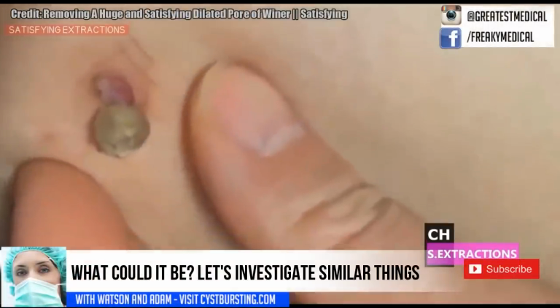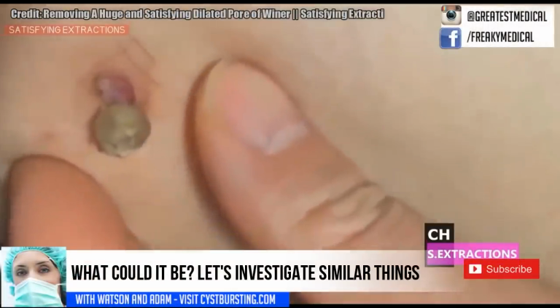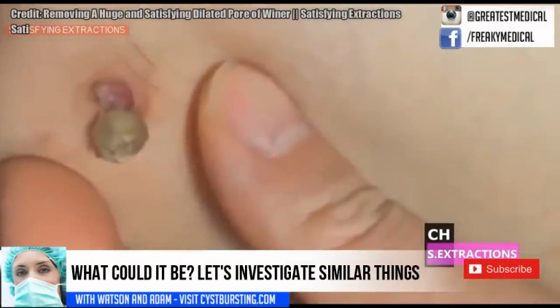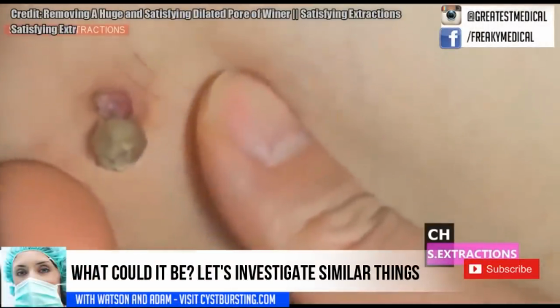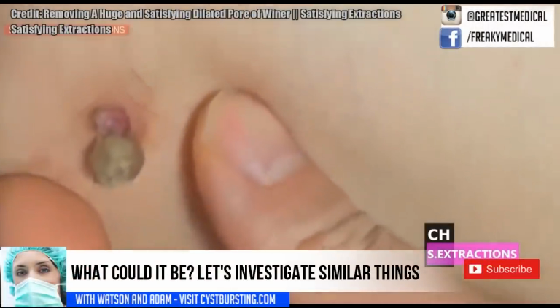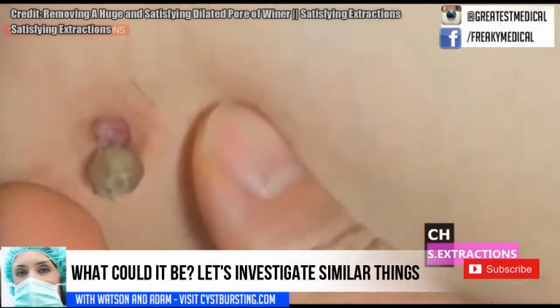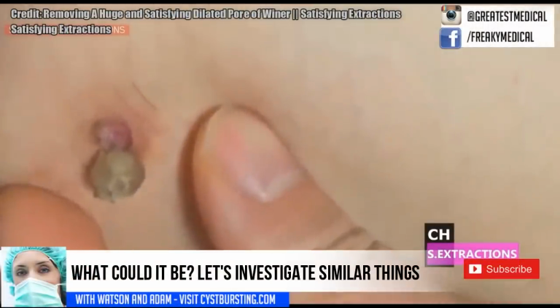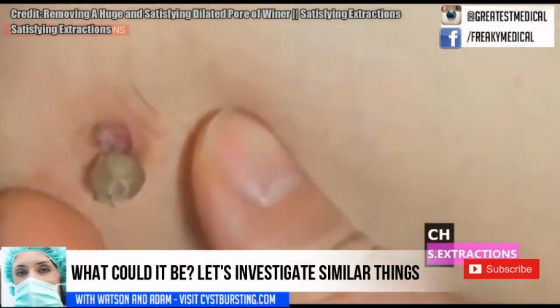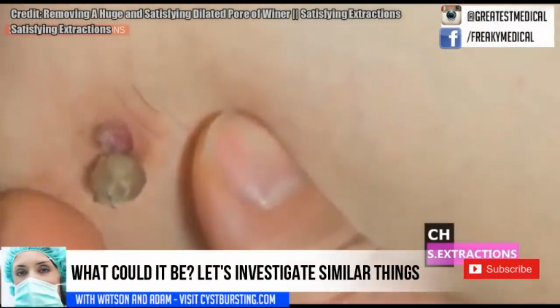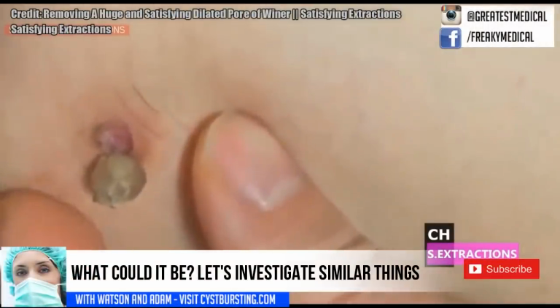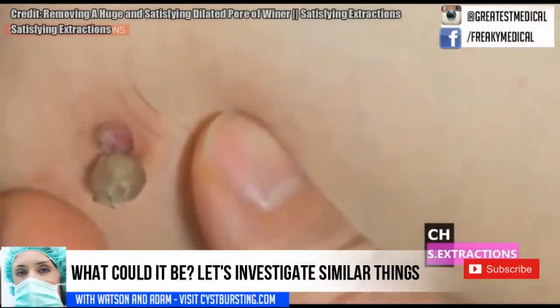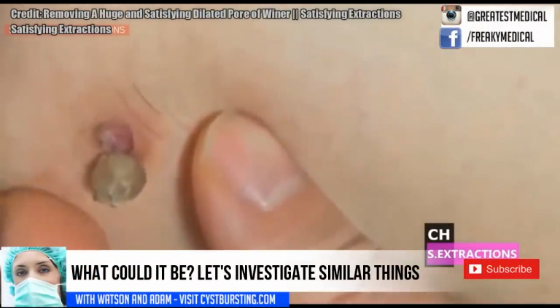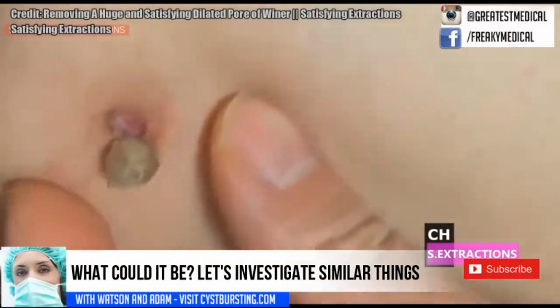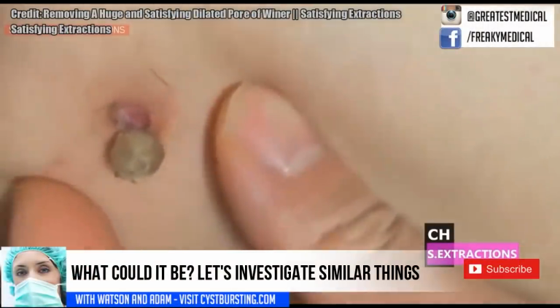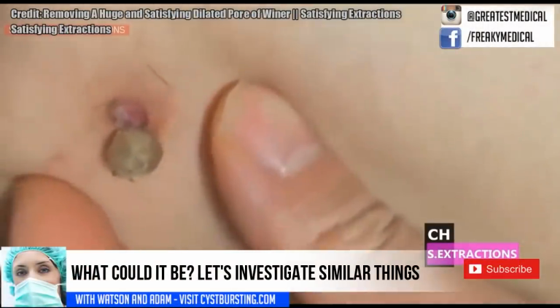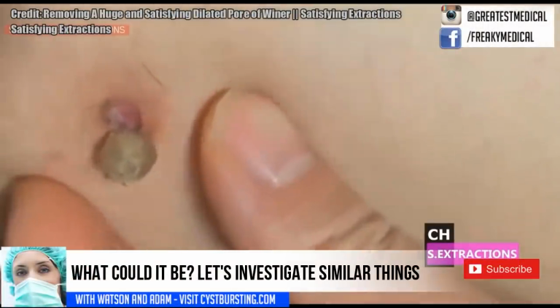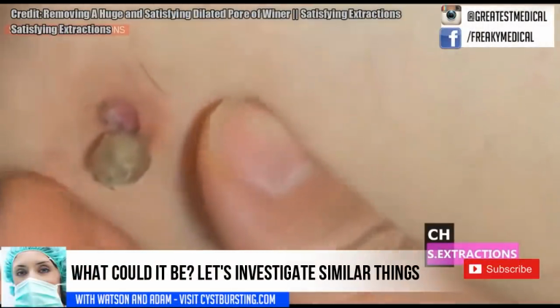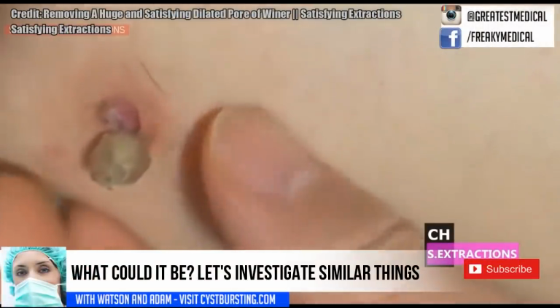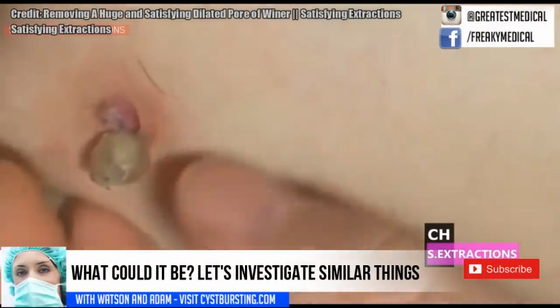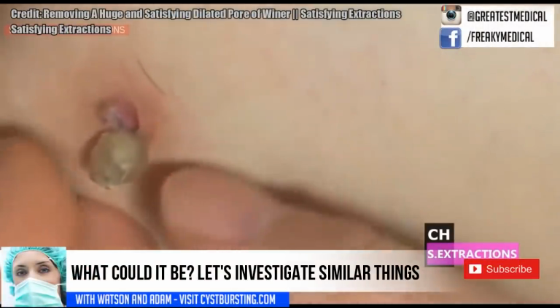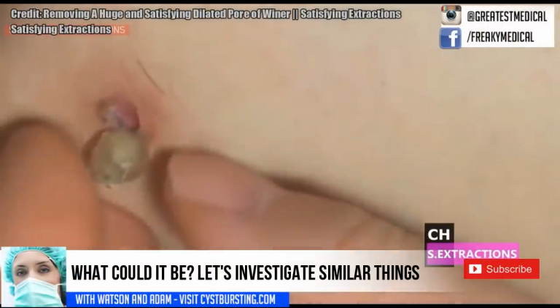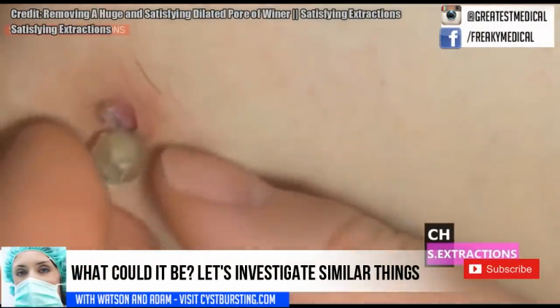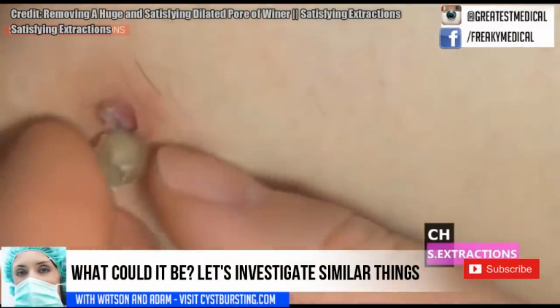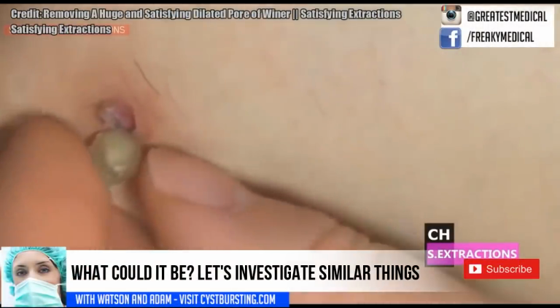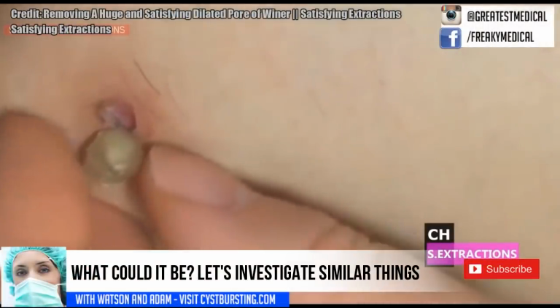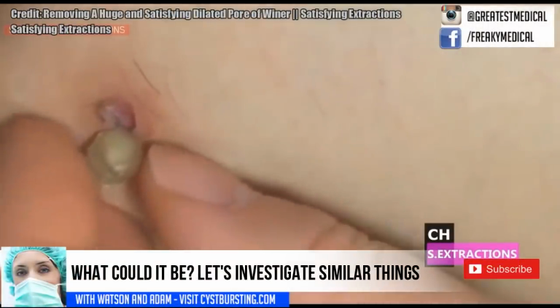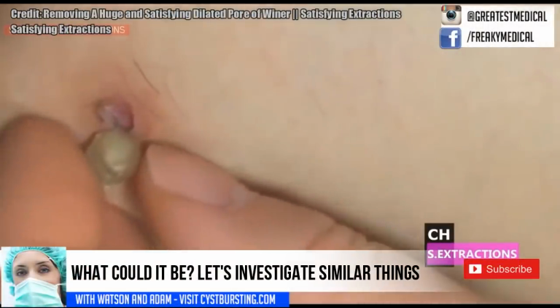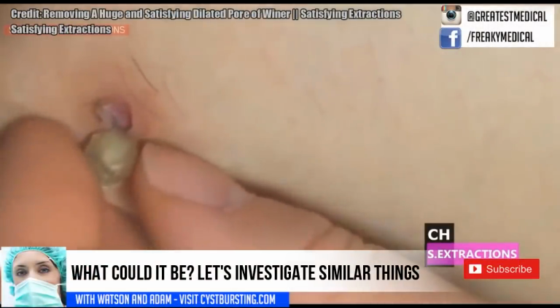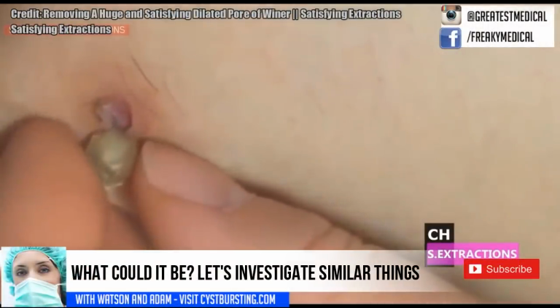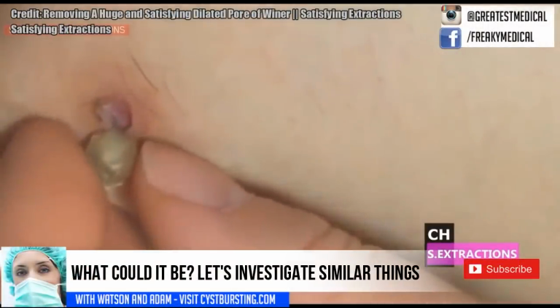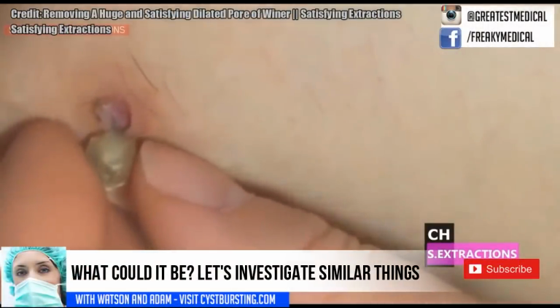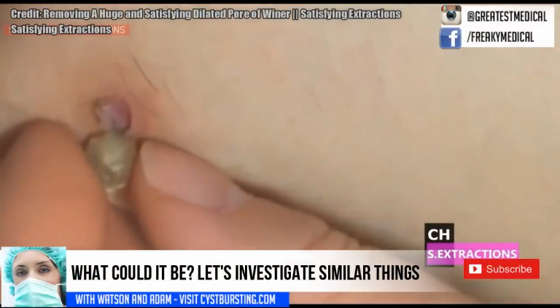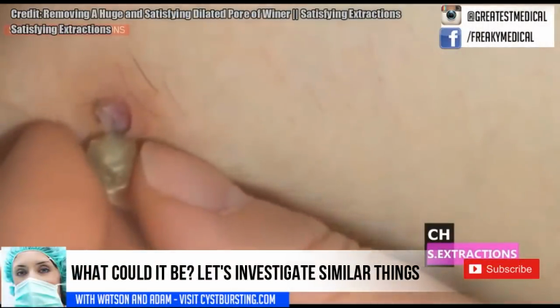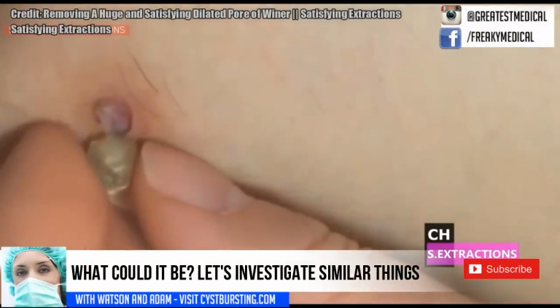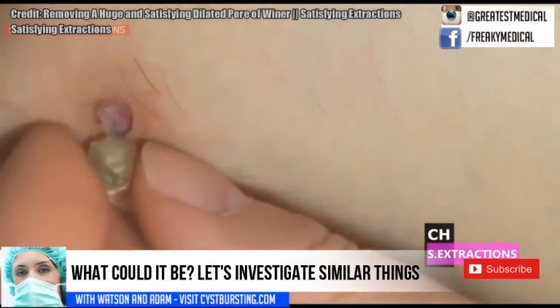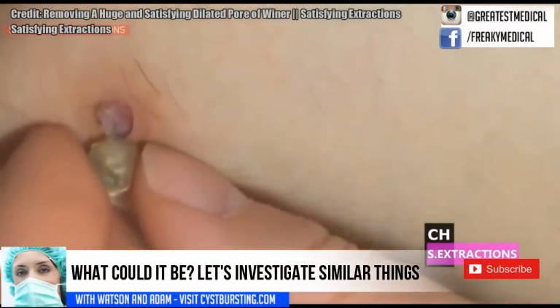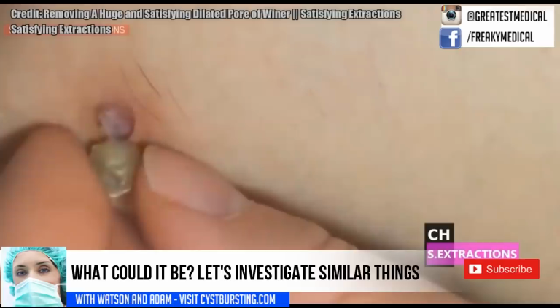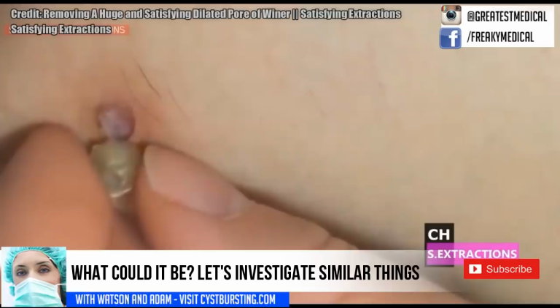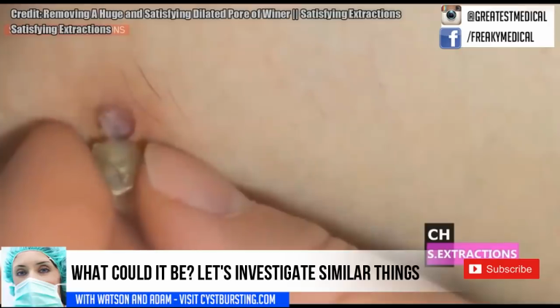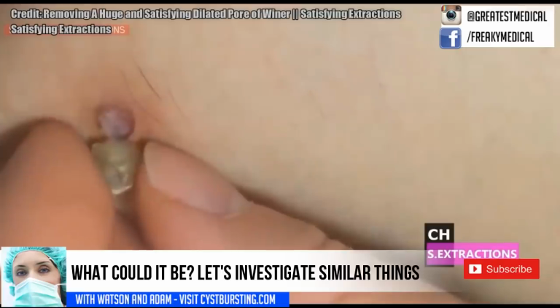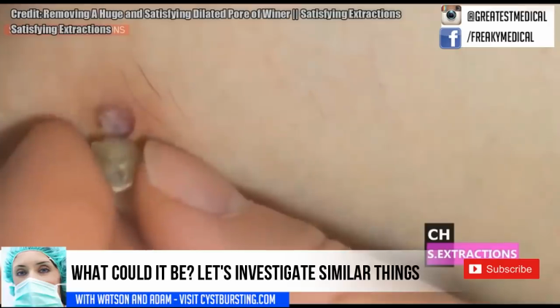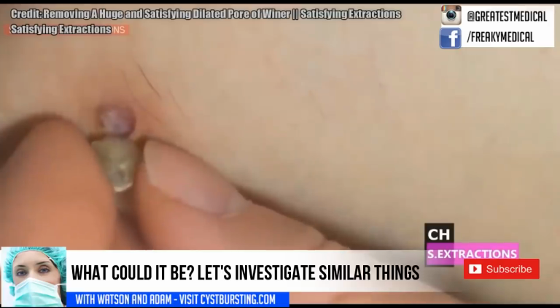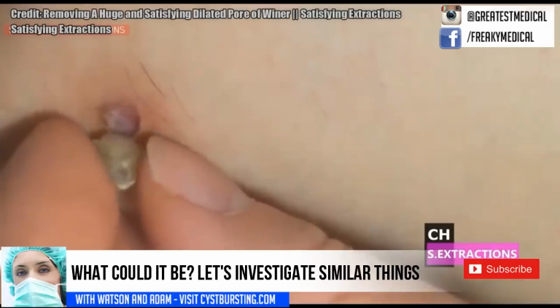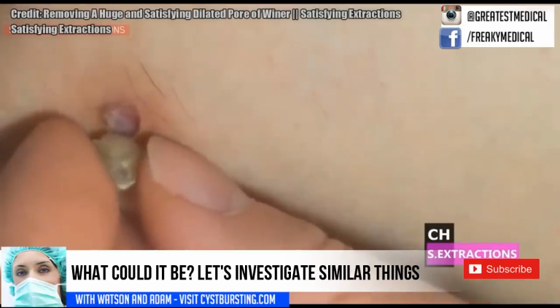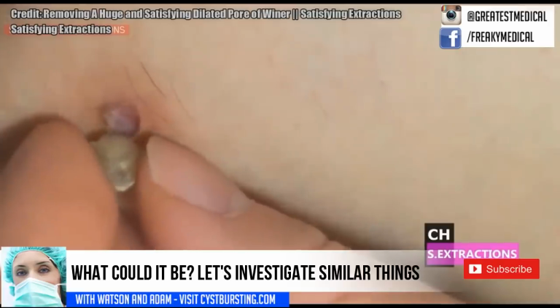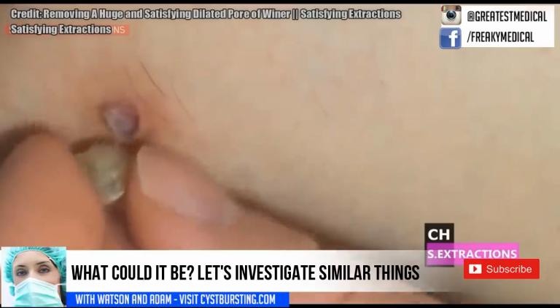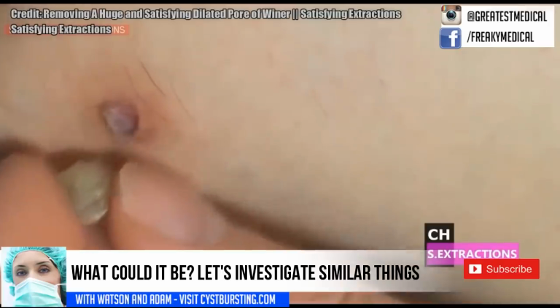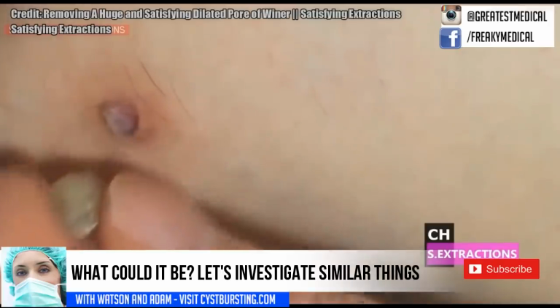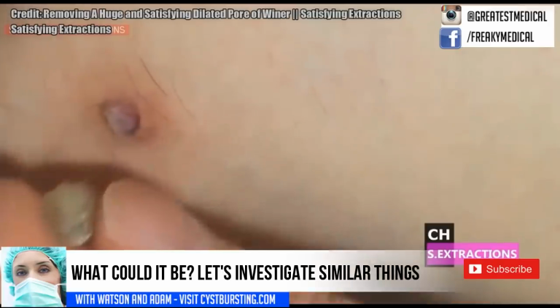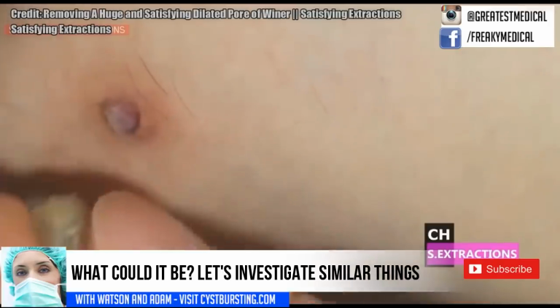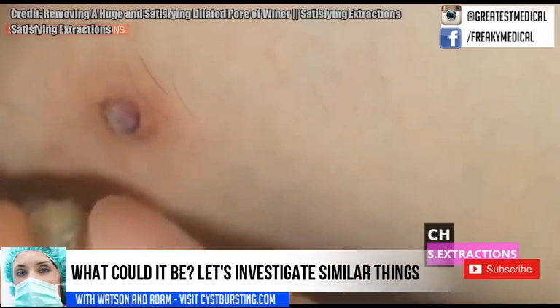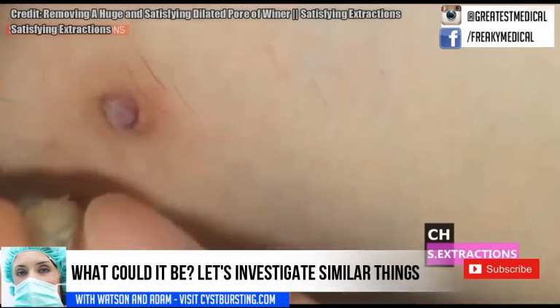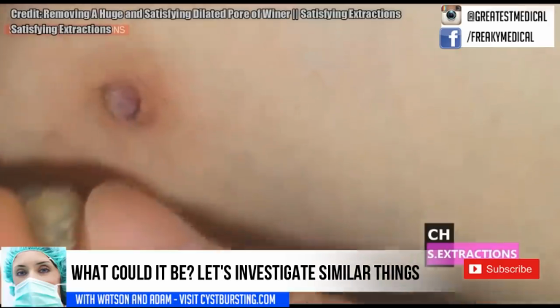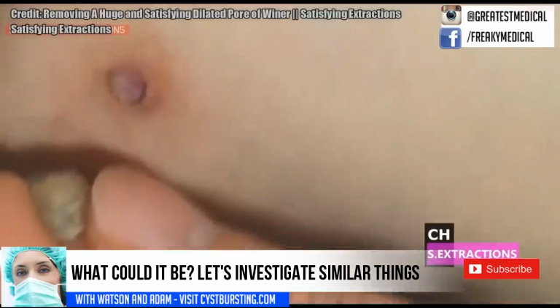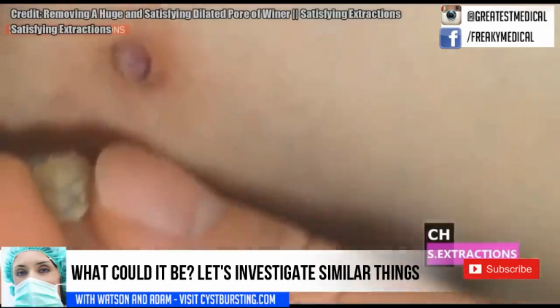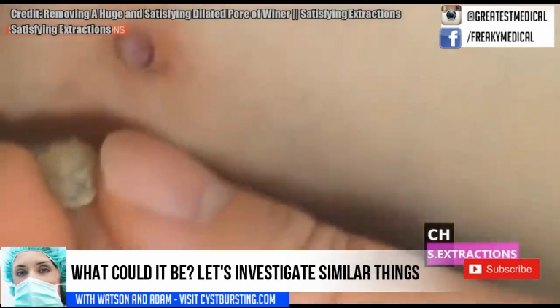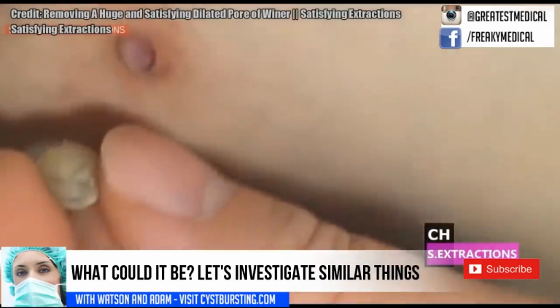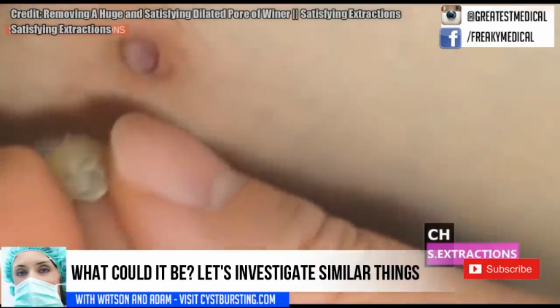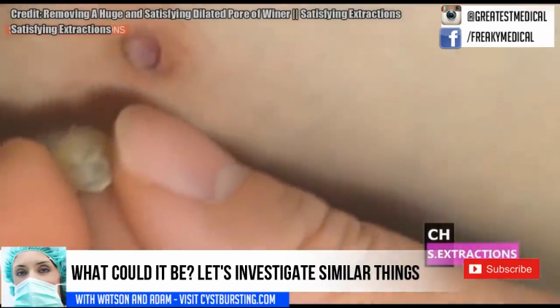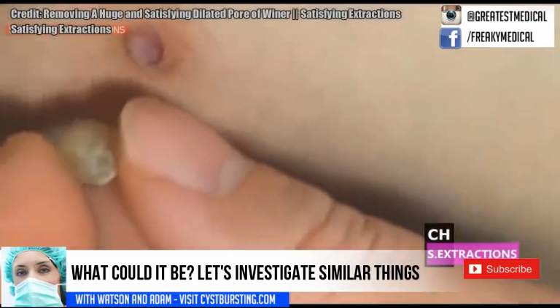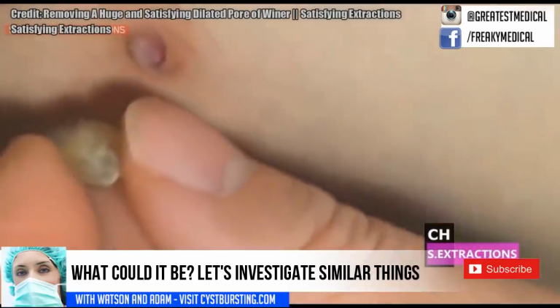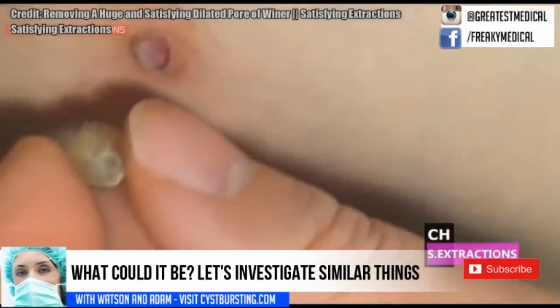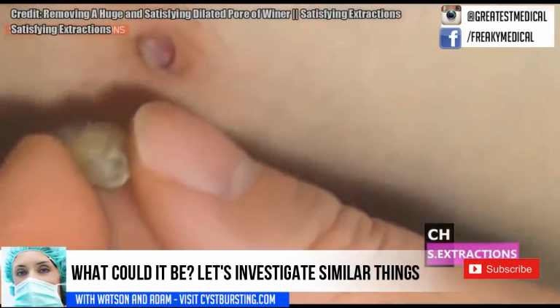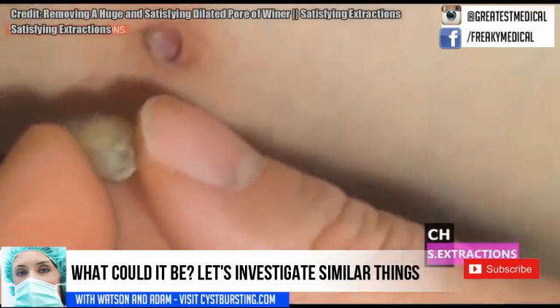So I am Watson and I need your help. Let's try to figure out what this clip is. A few viewers claimed it was Dr. Sandra Lee,